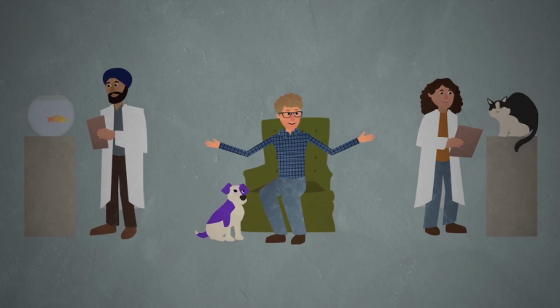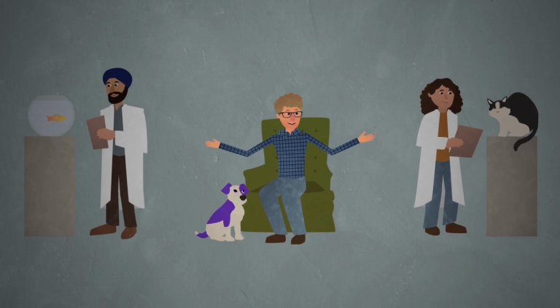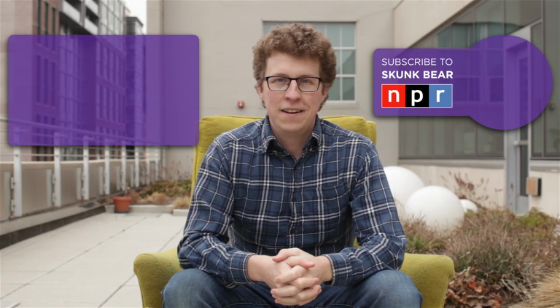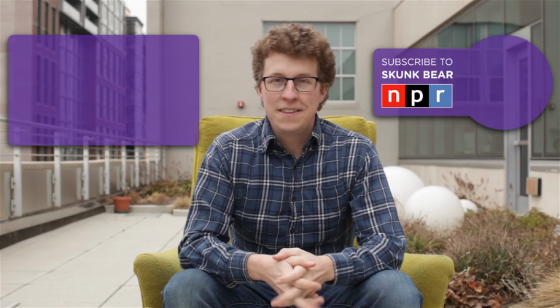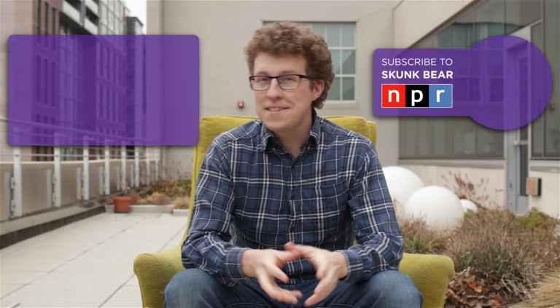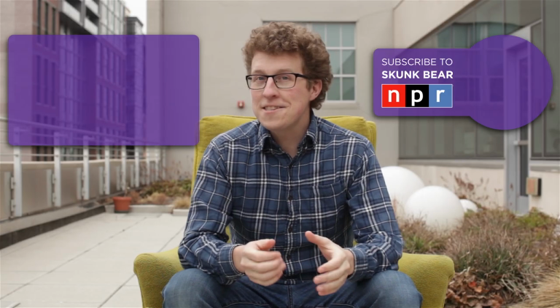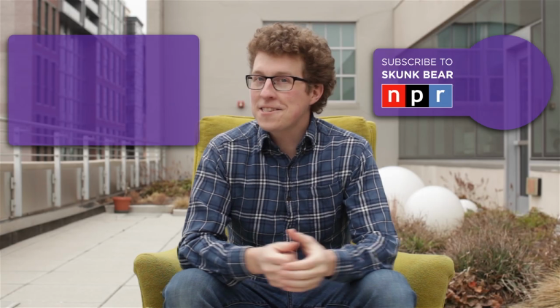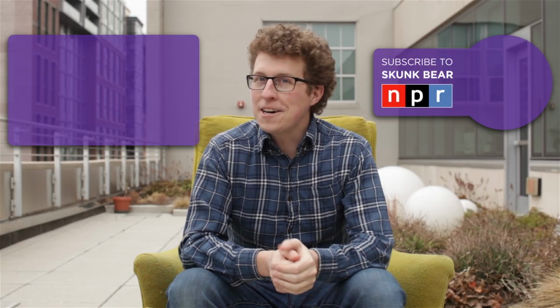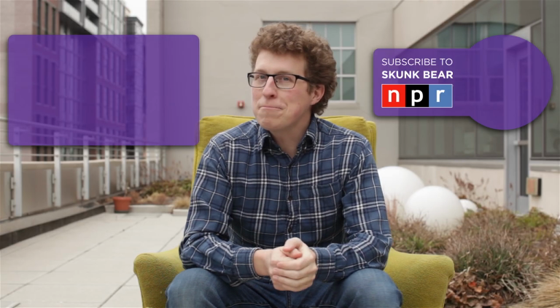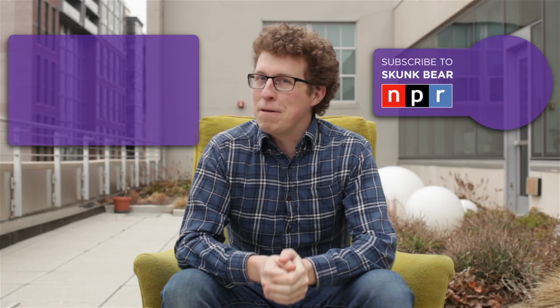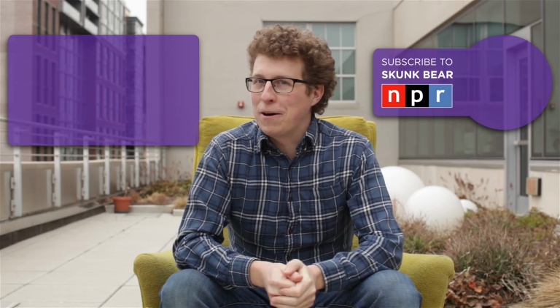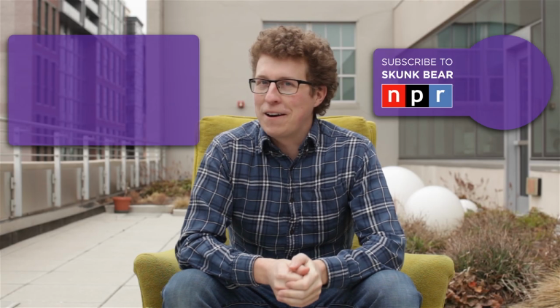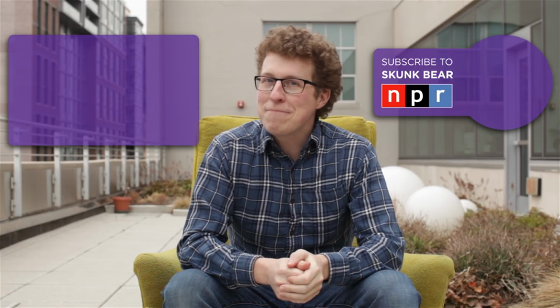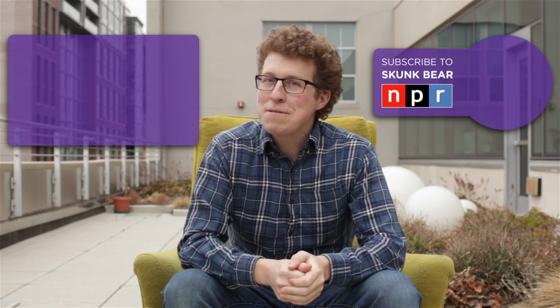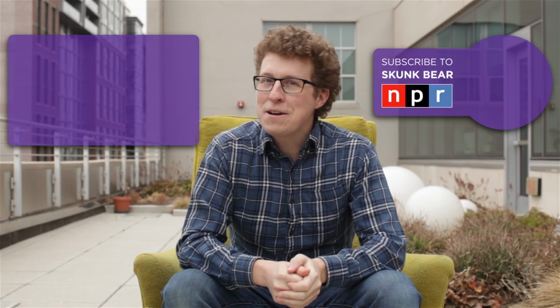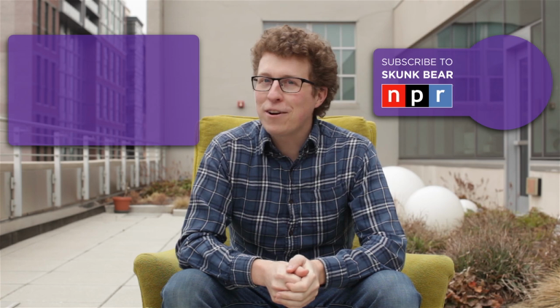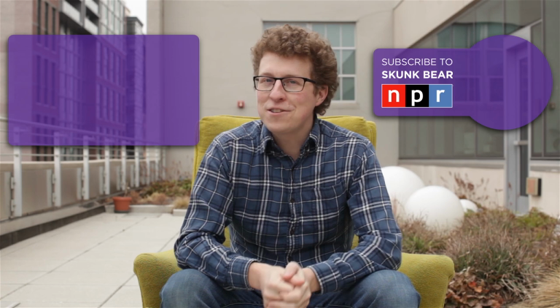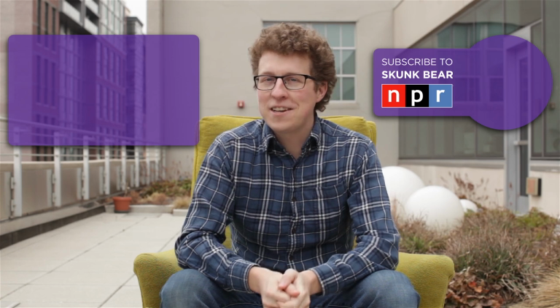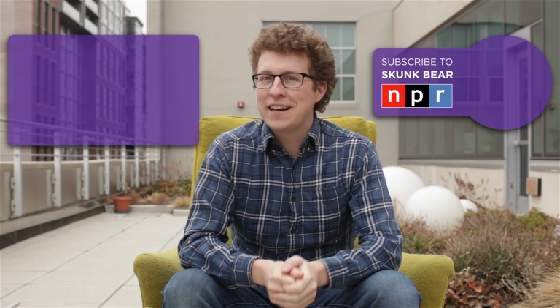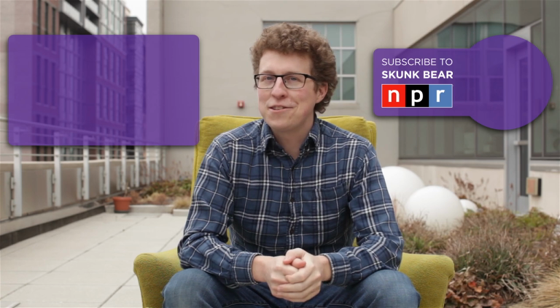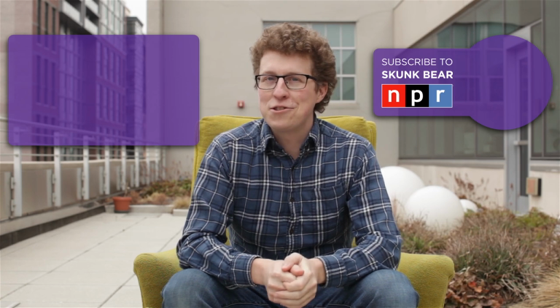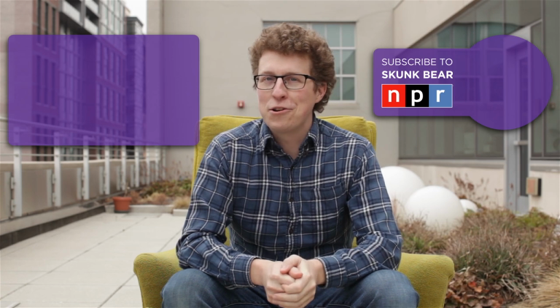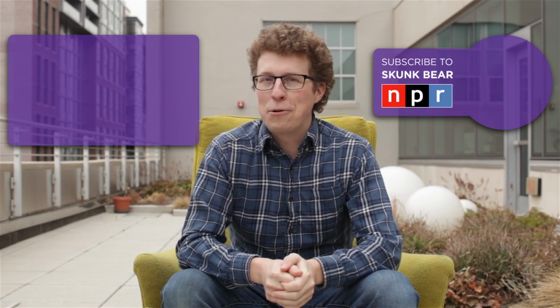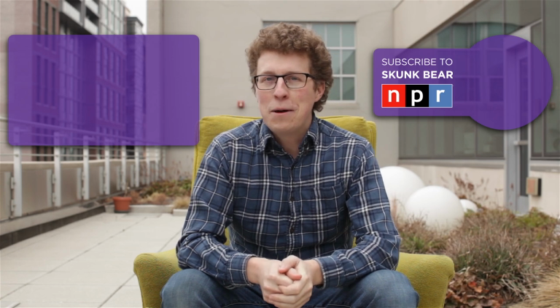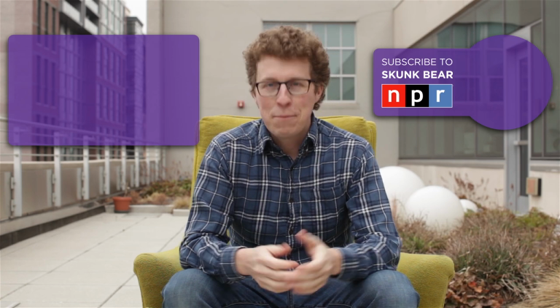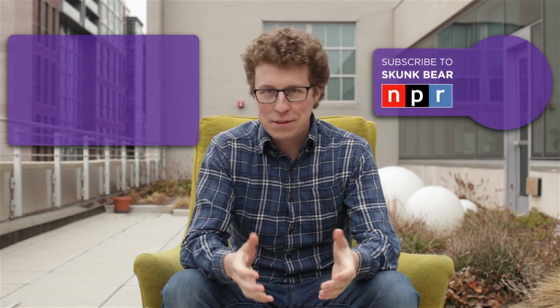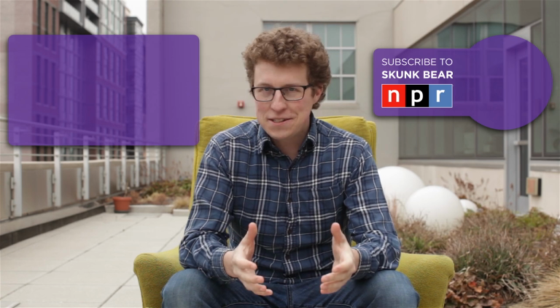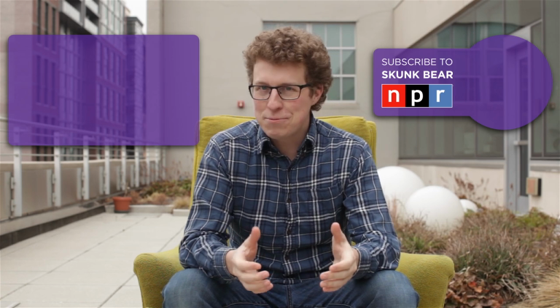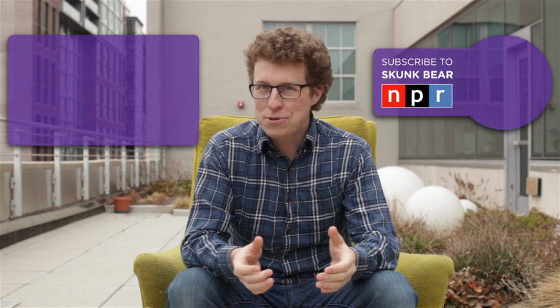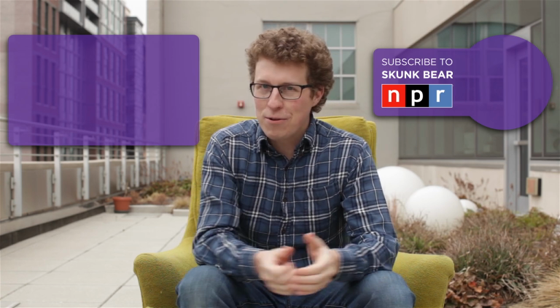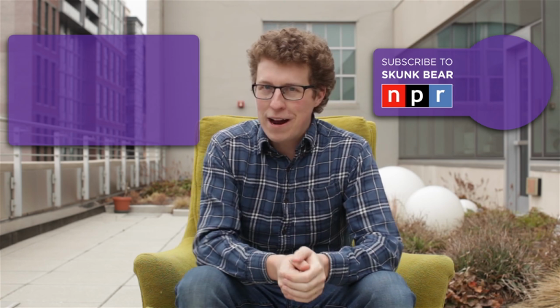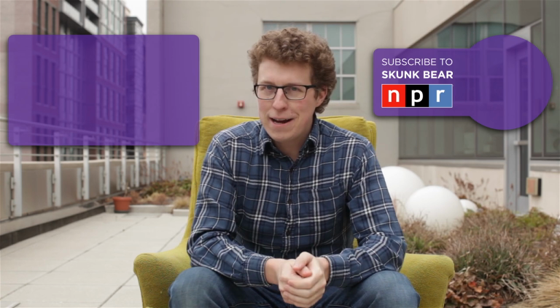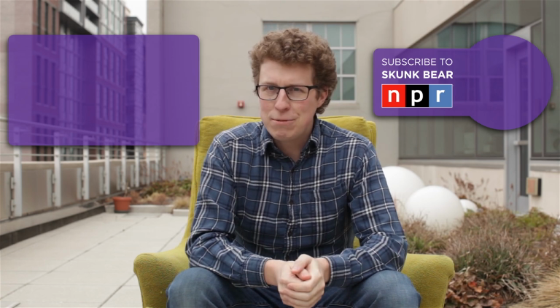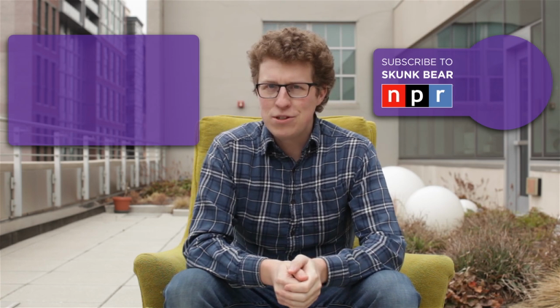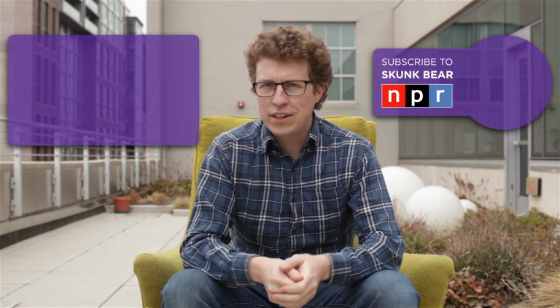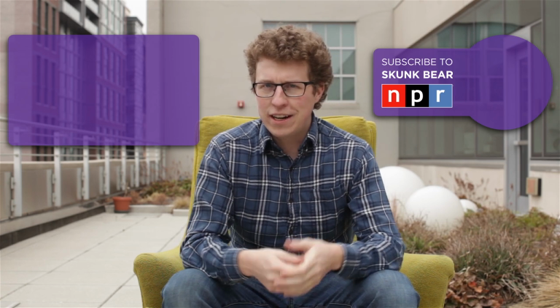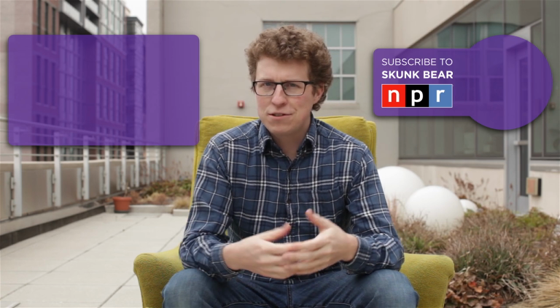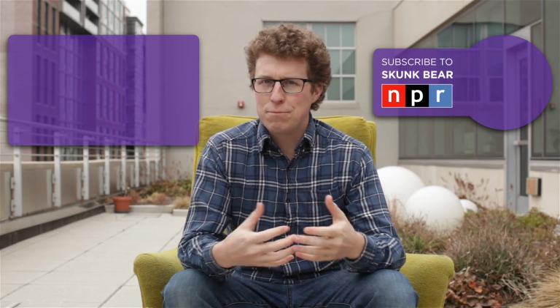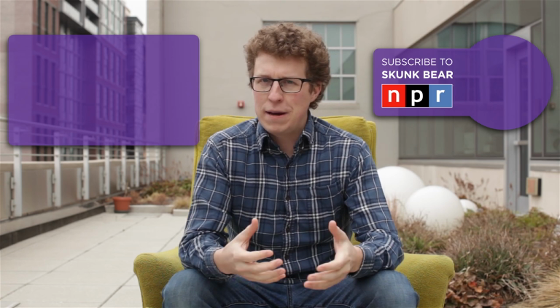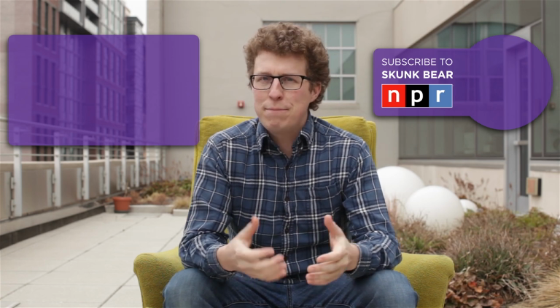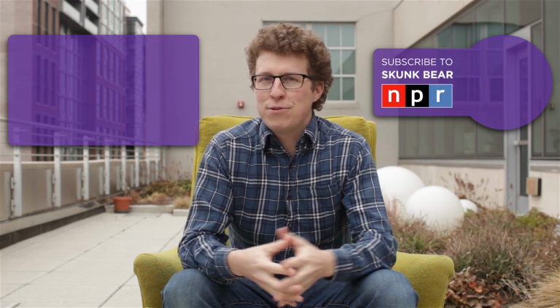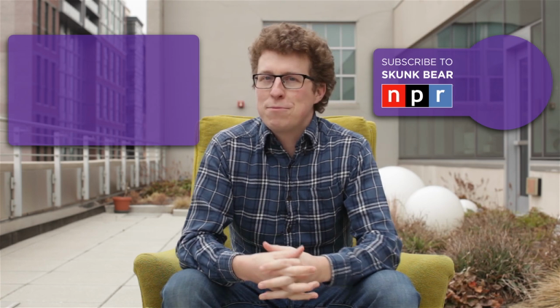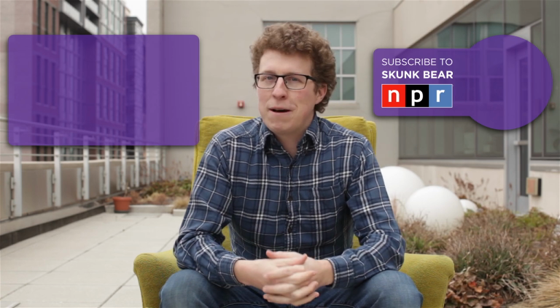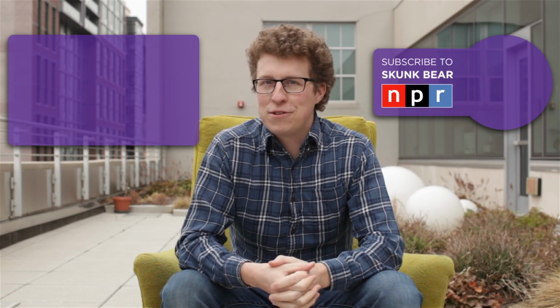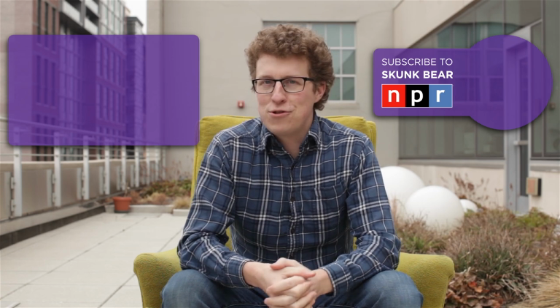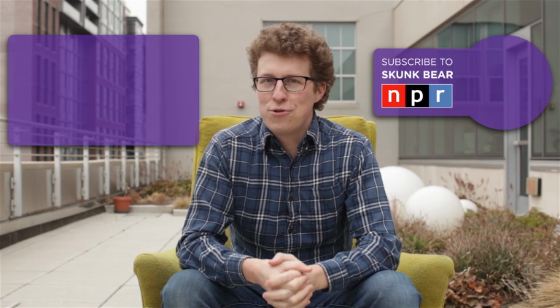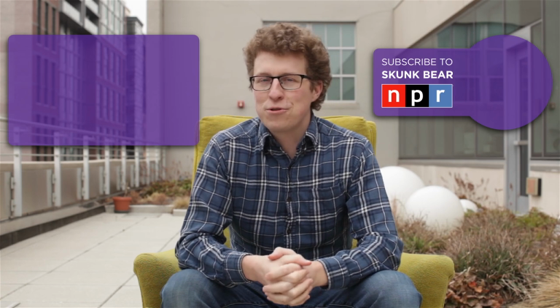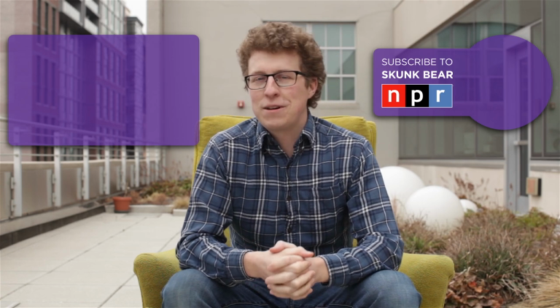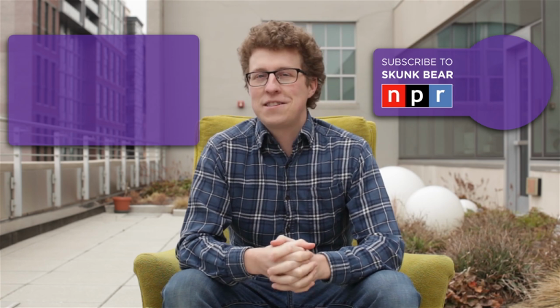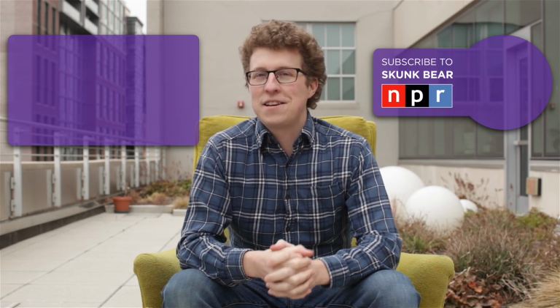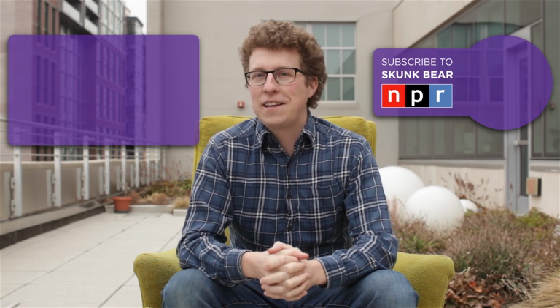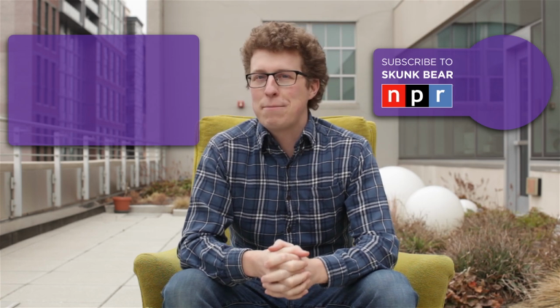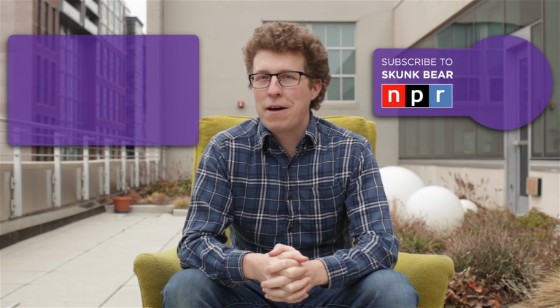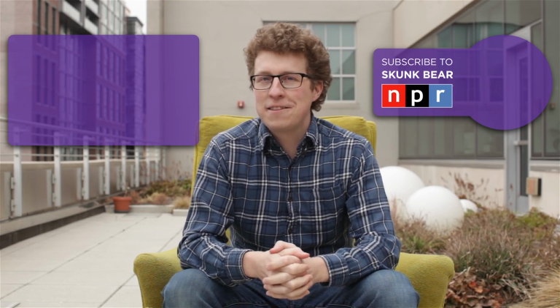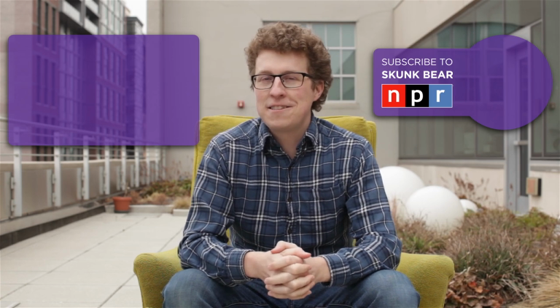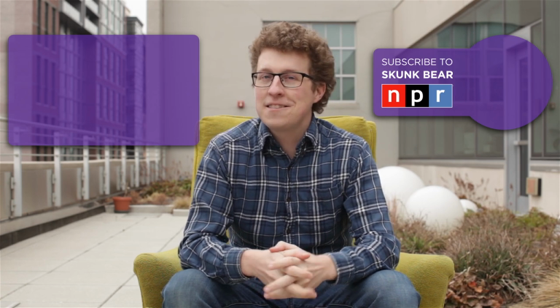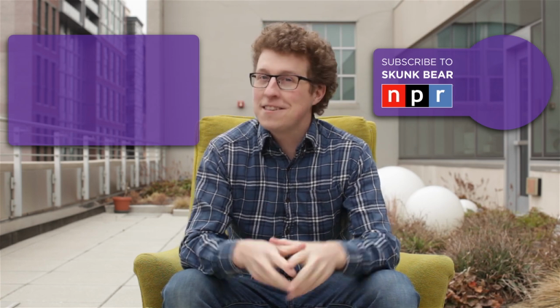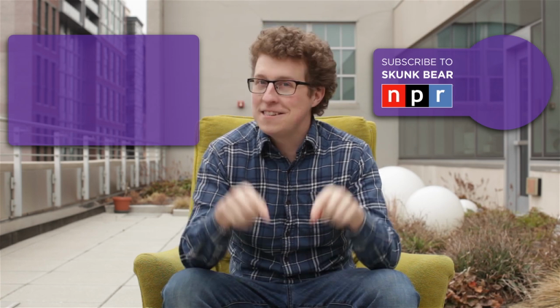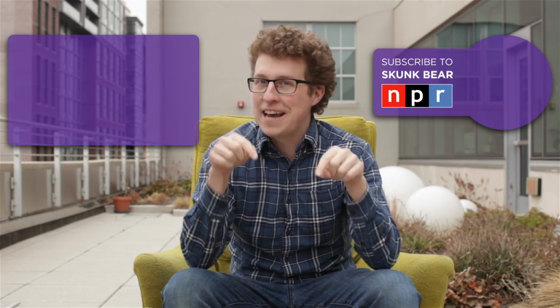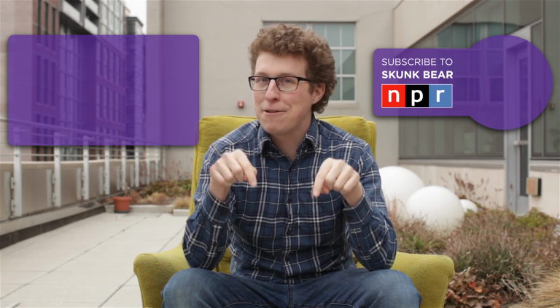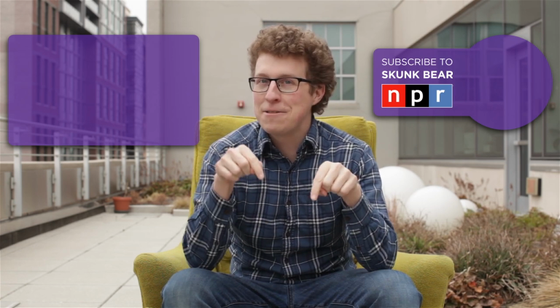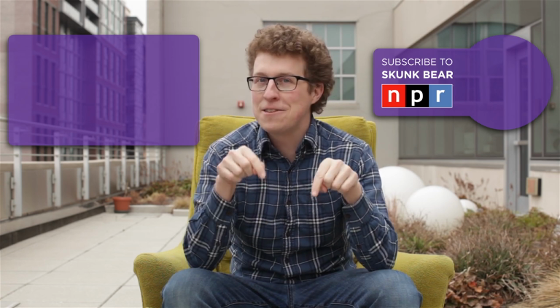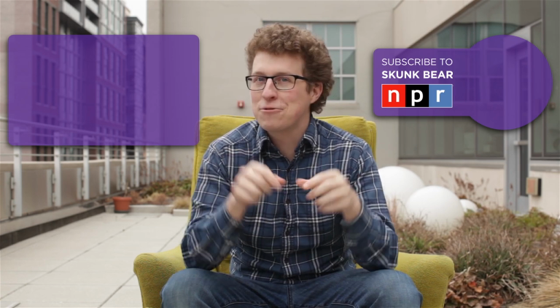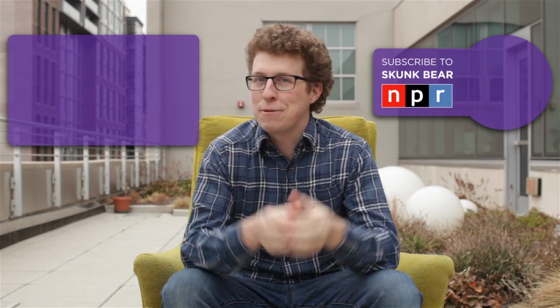This might be the excuse scientists need to spend more time with their pets. This is Skunk Bear, NPR's science show. Please subscribe and check out some papers about the neural crest cell hypothesis down in the description.